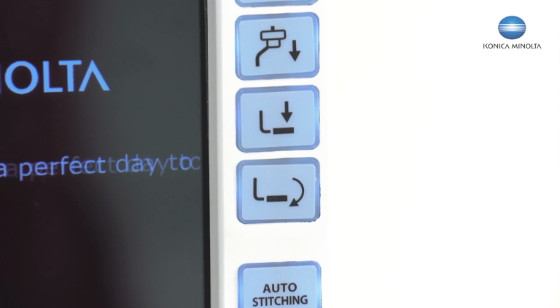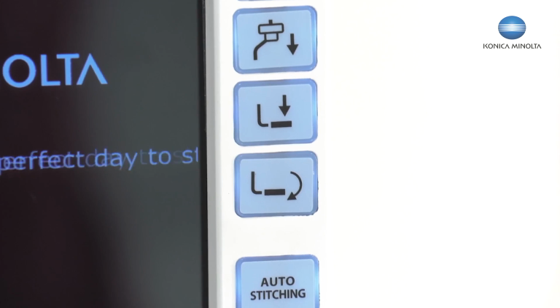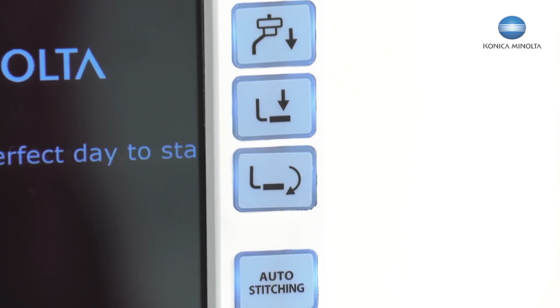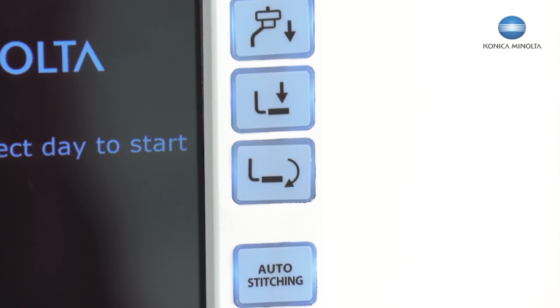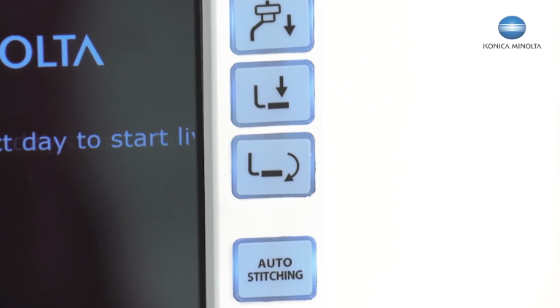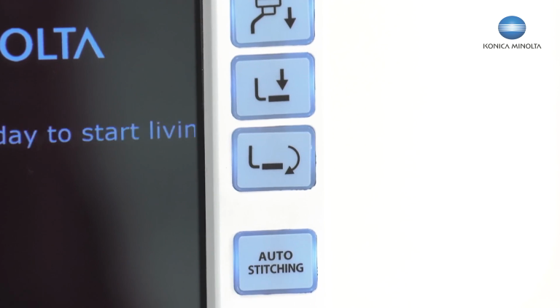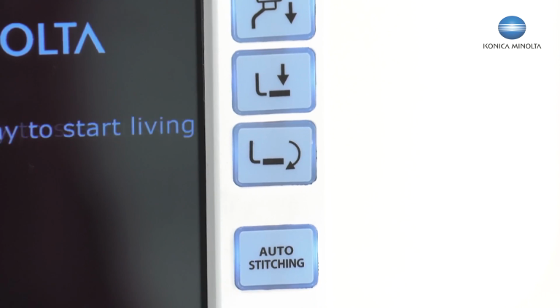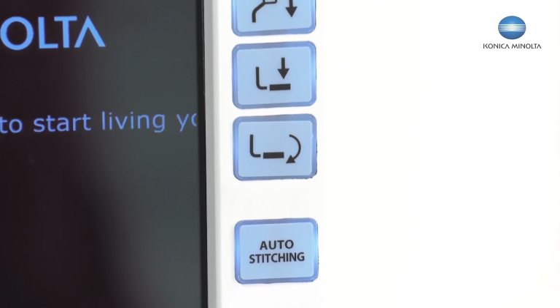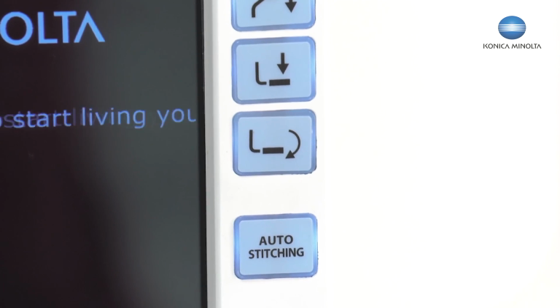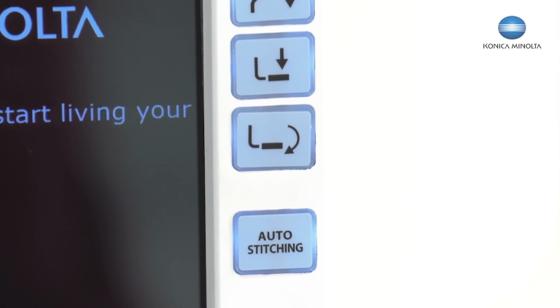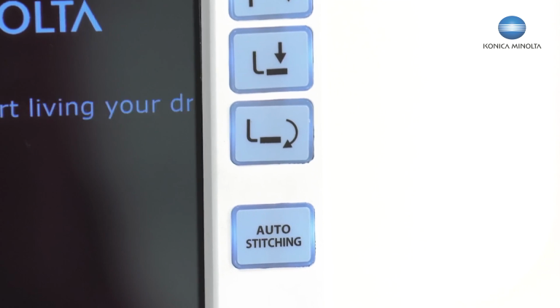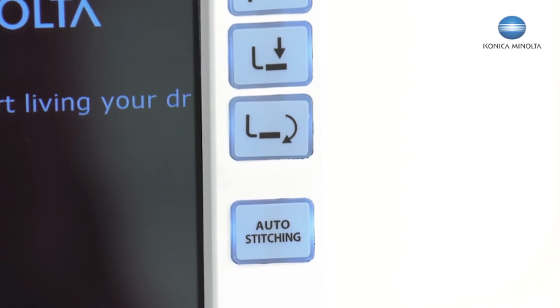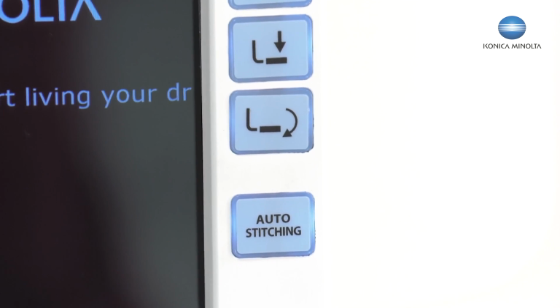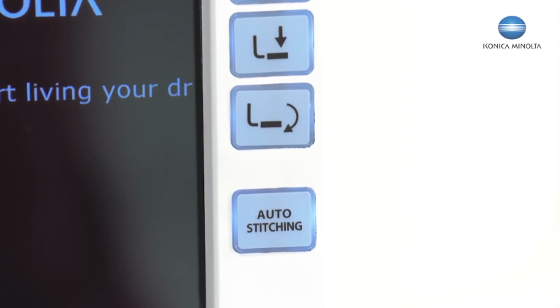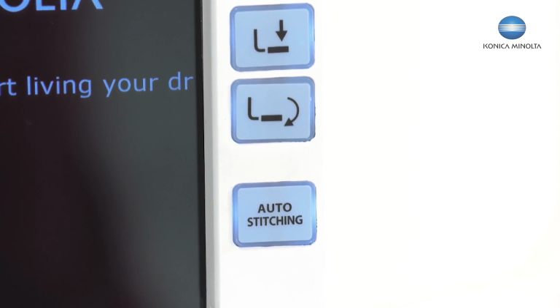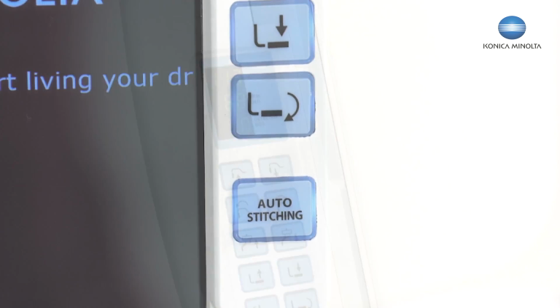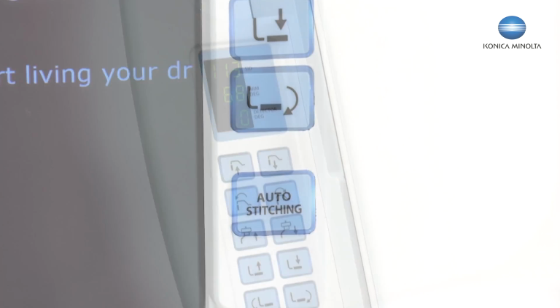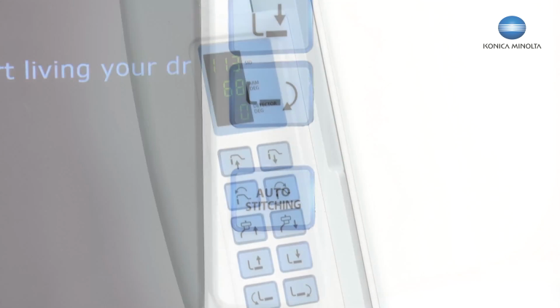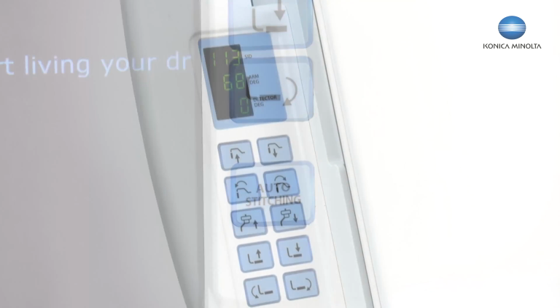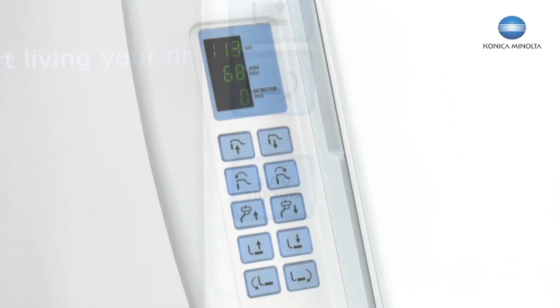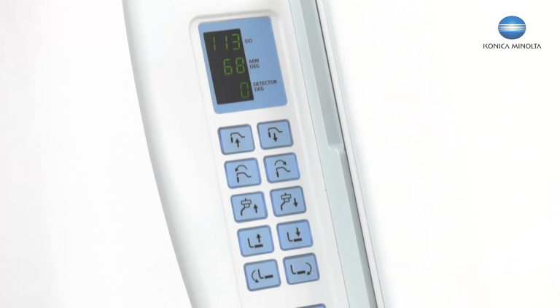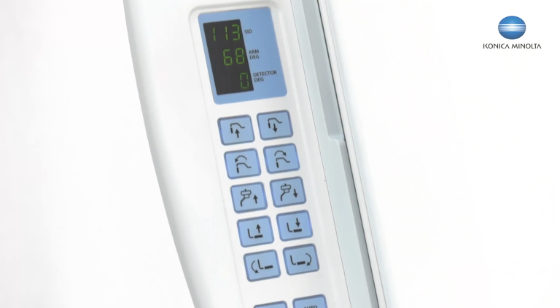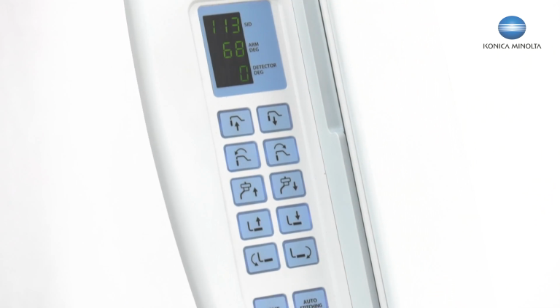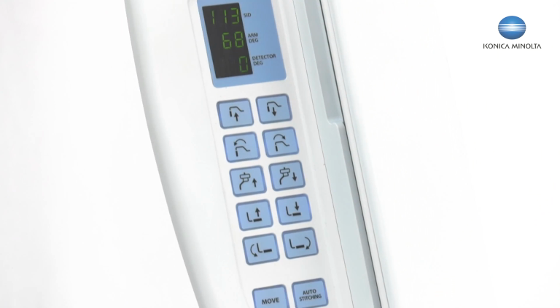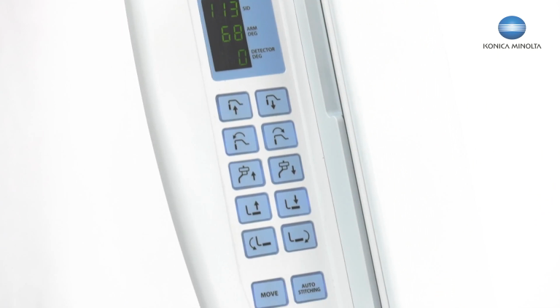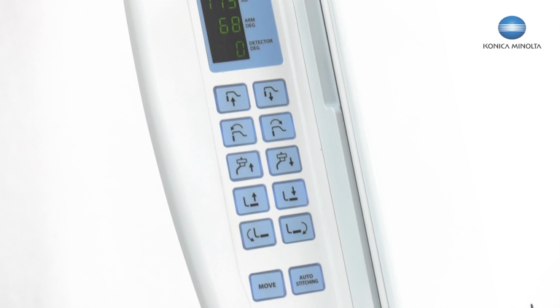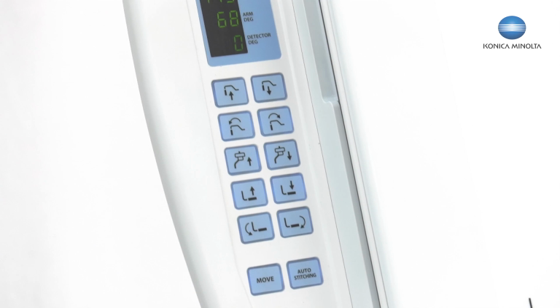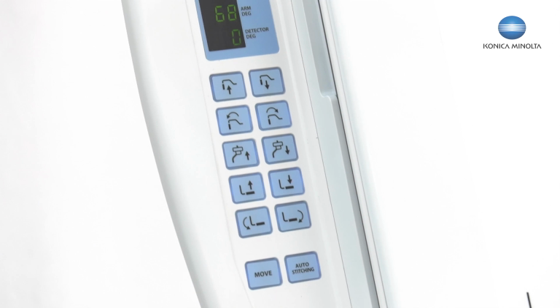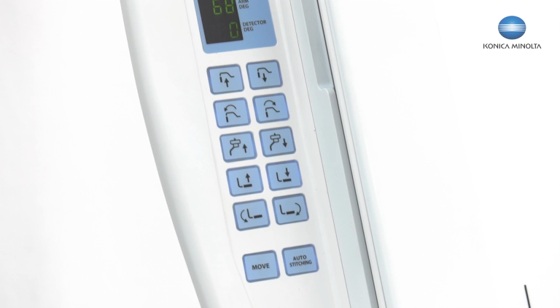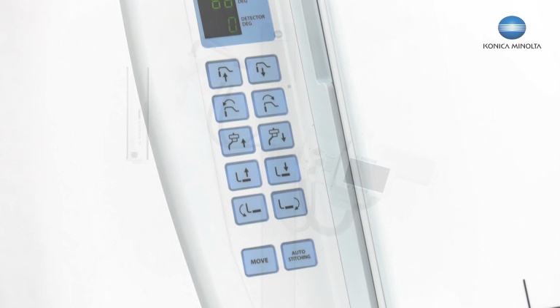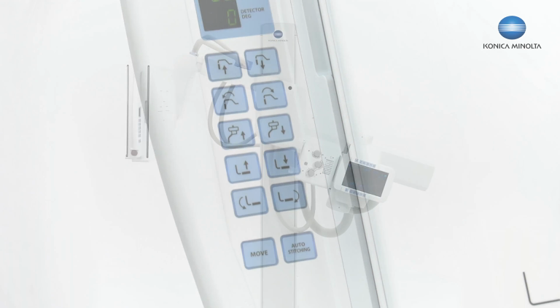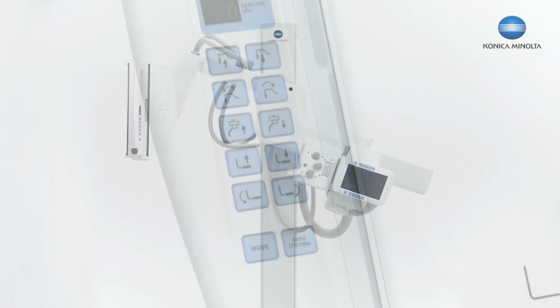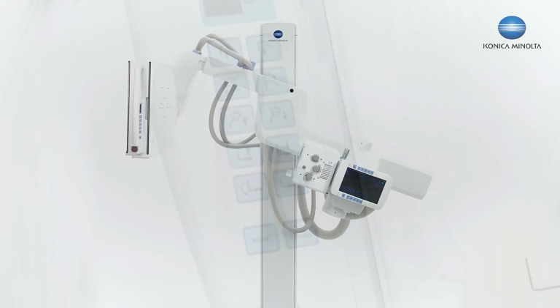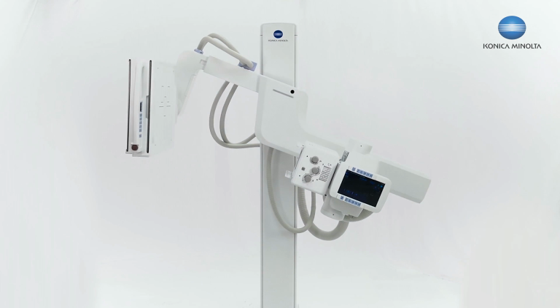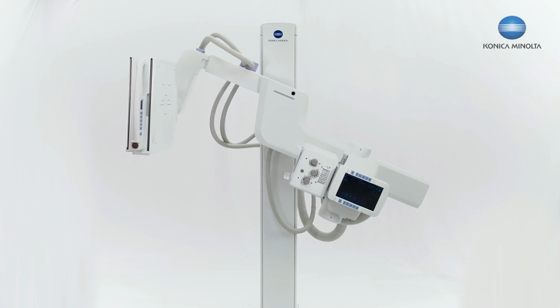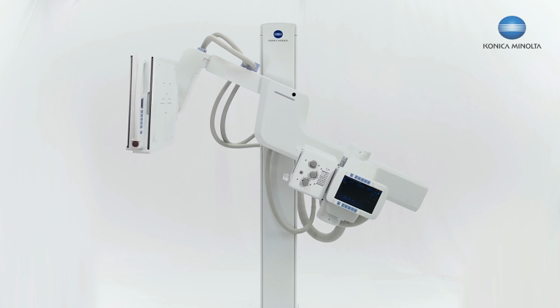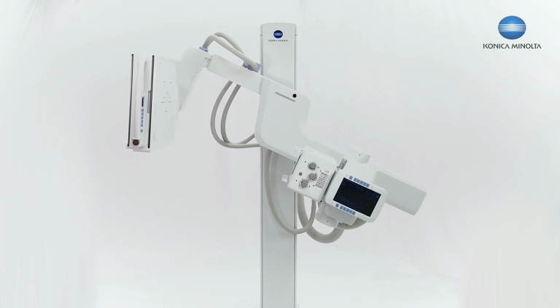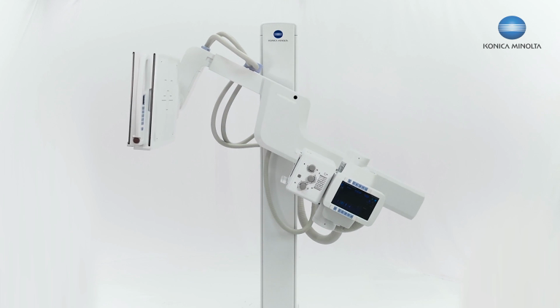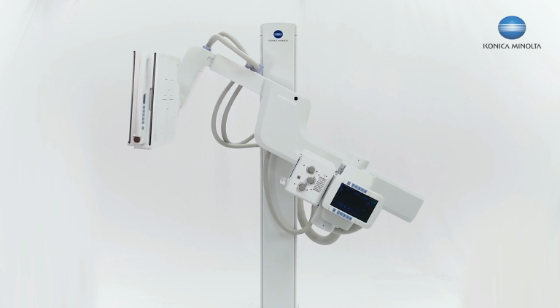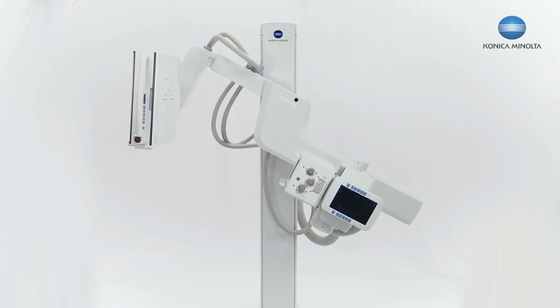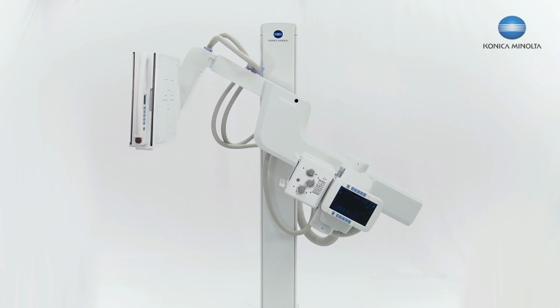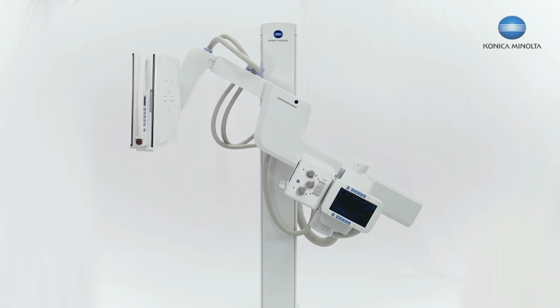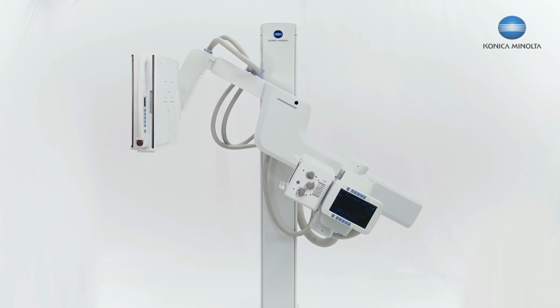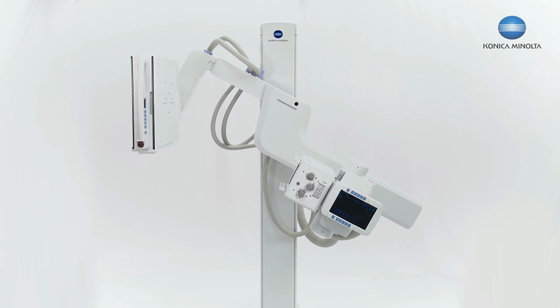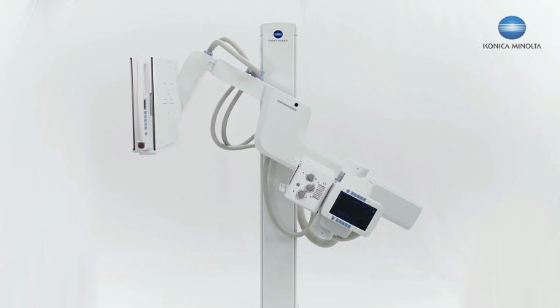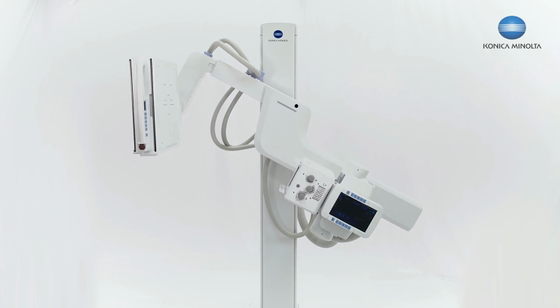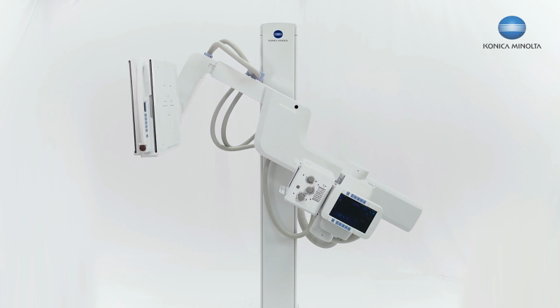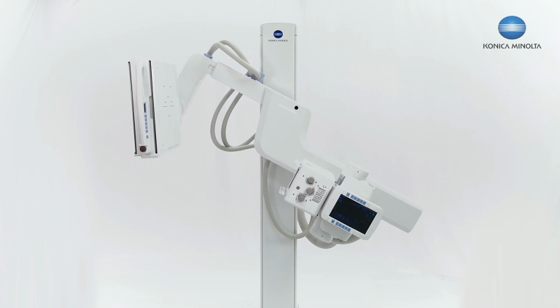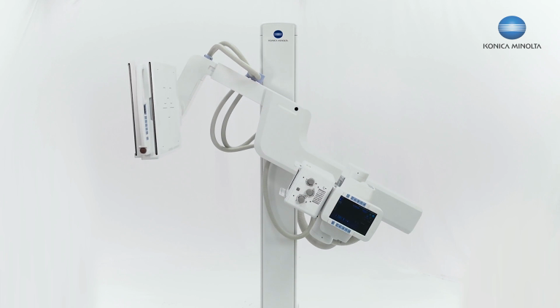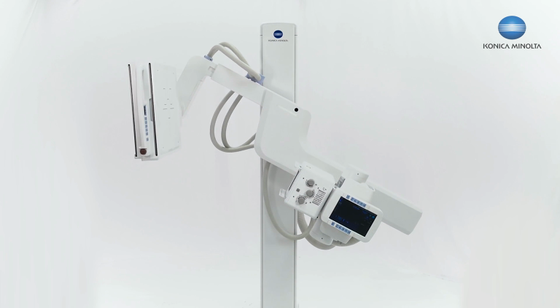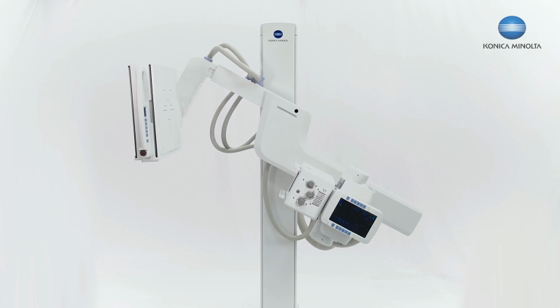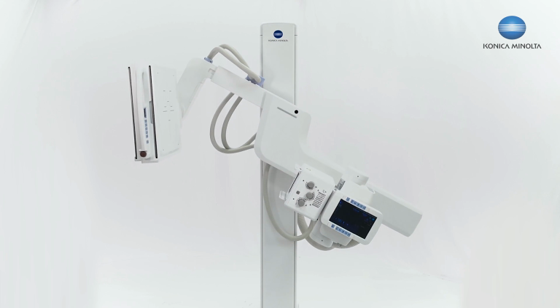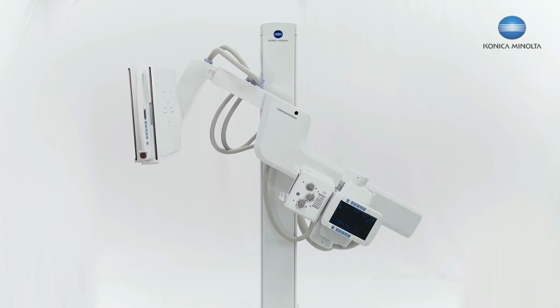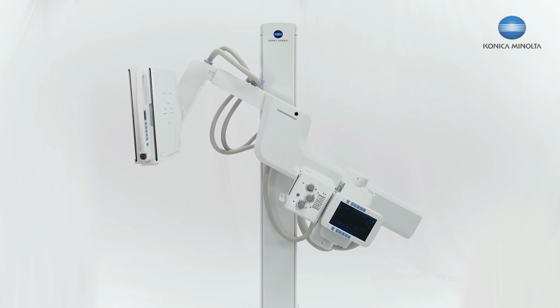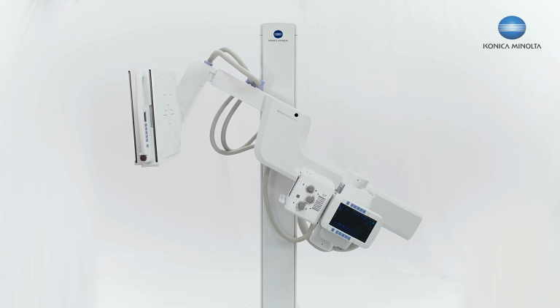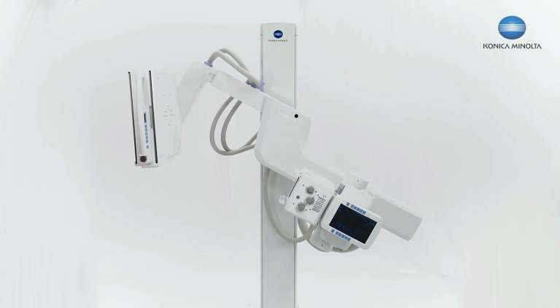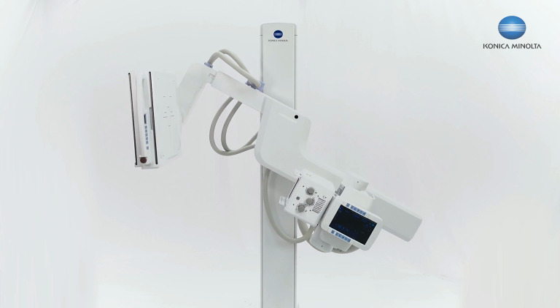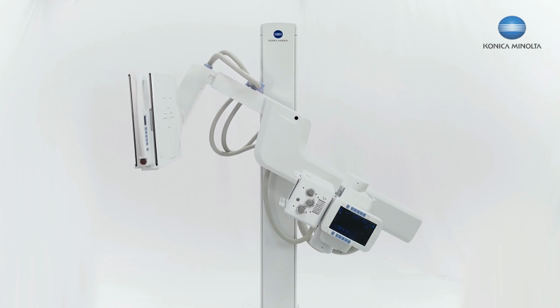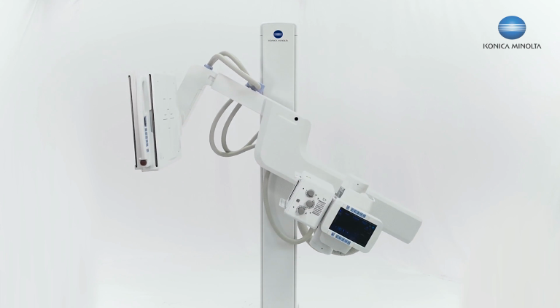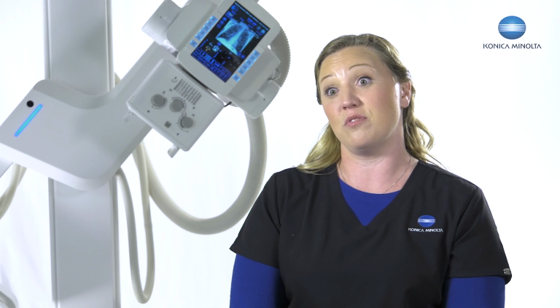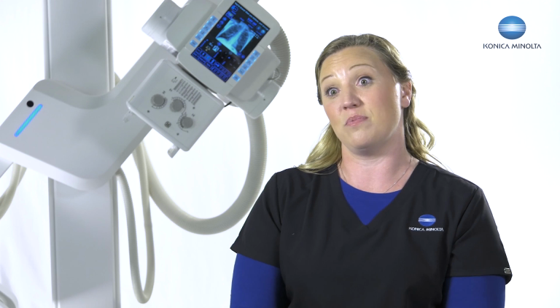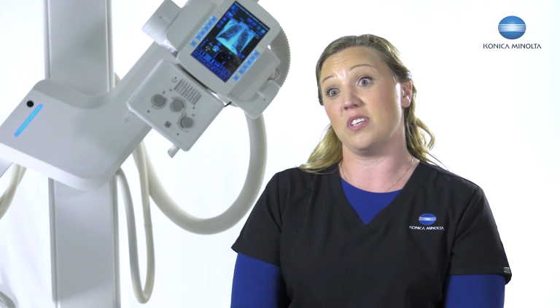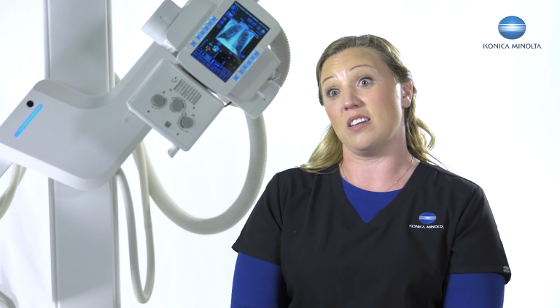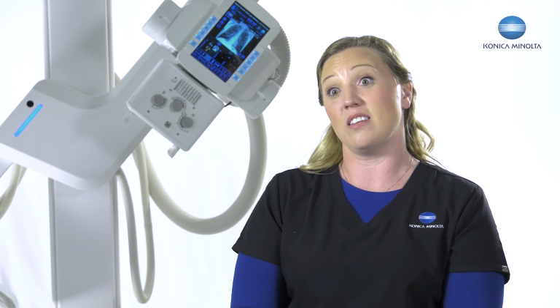I can have both tube side control, detector side control, and also a remote control. I can do repeat-reject analysis from the tube side.